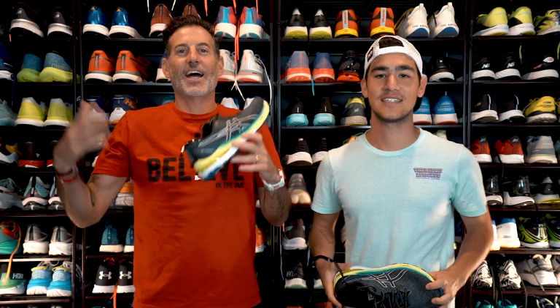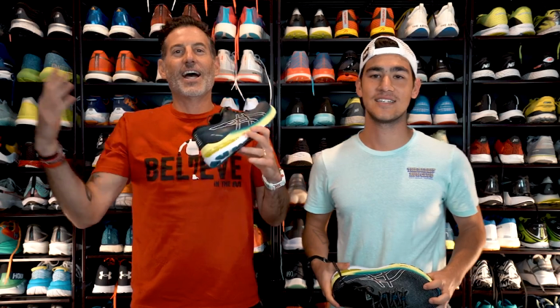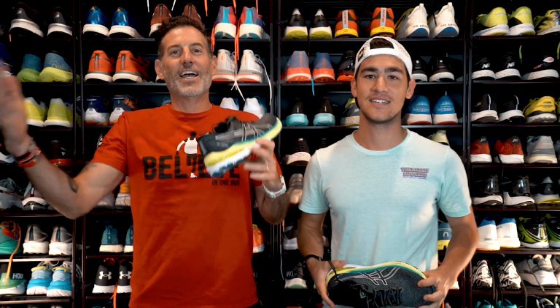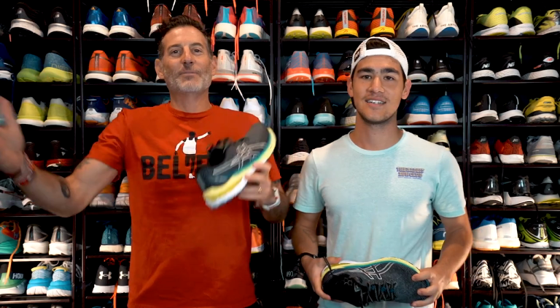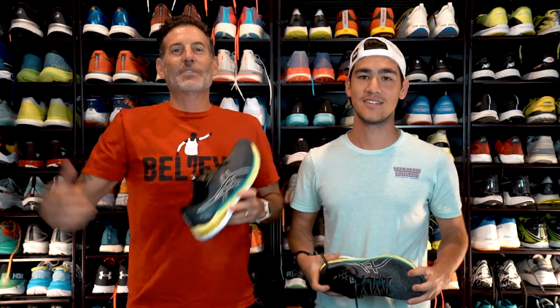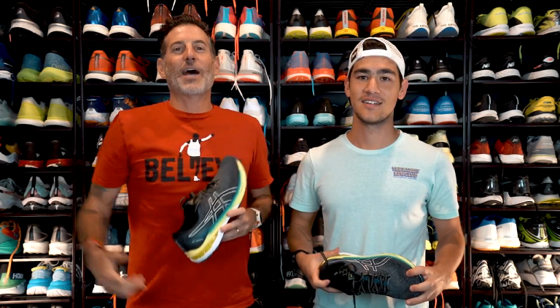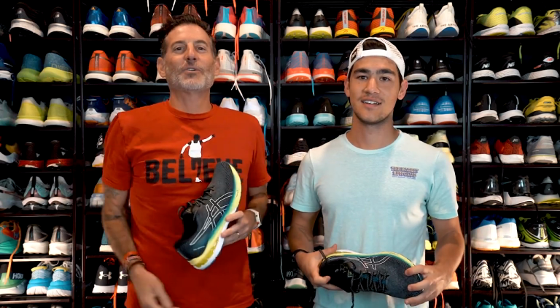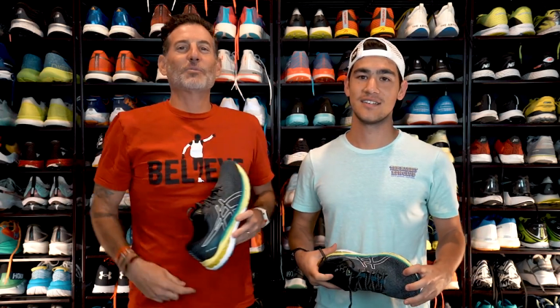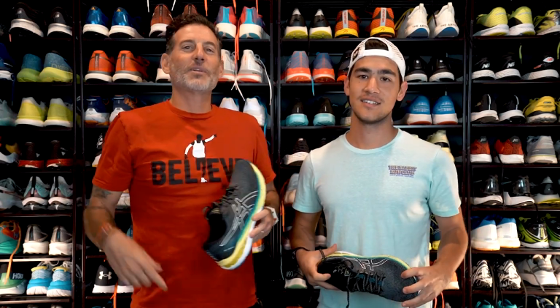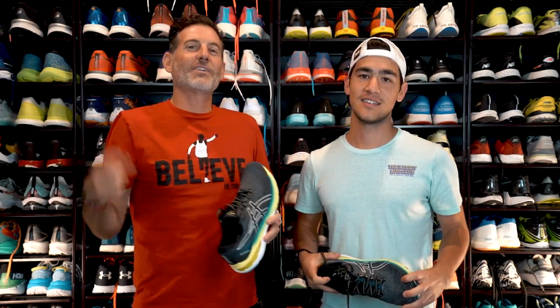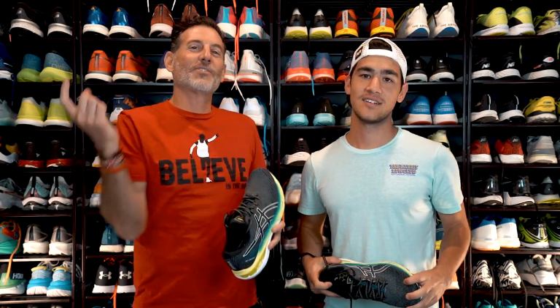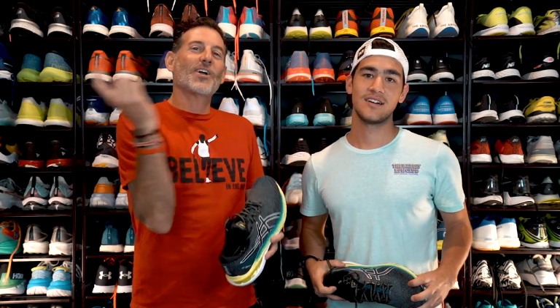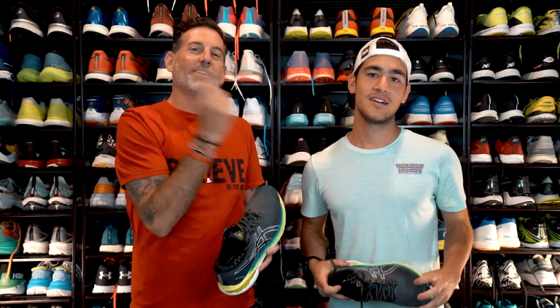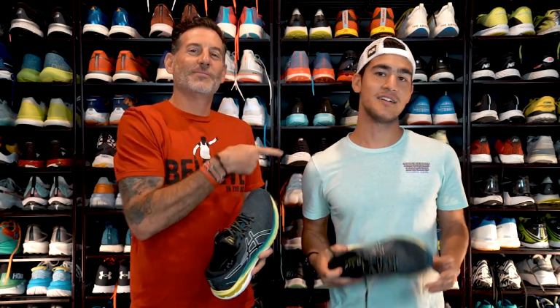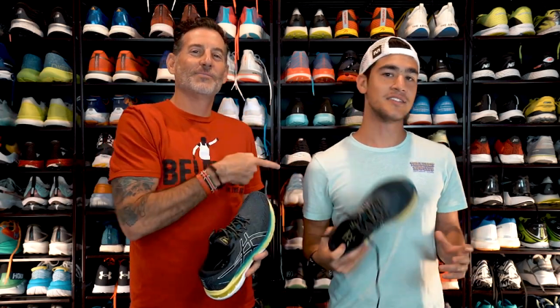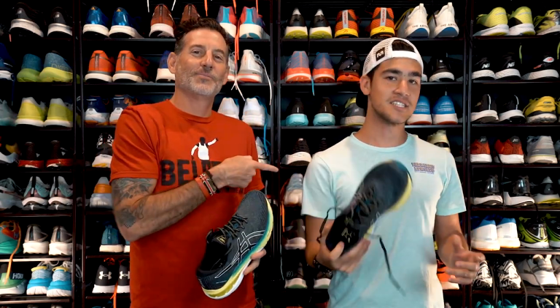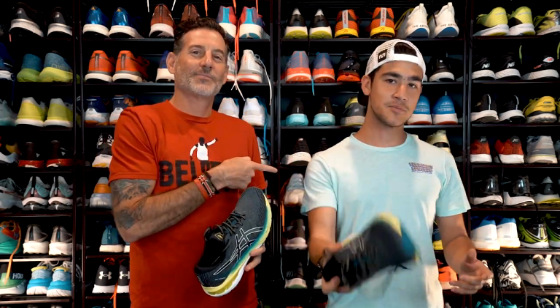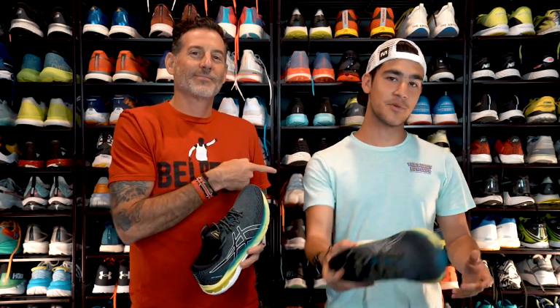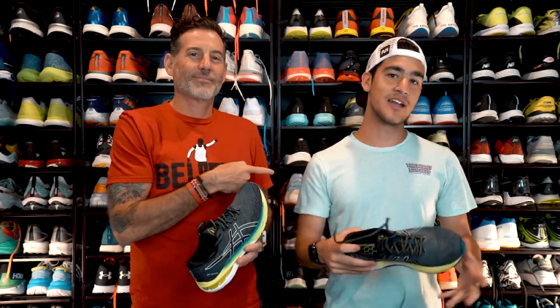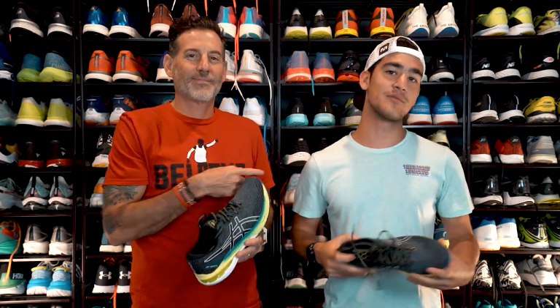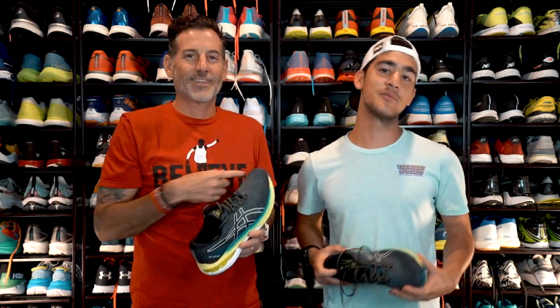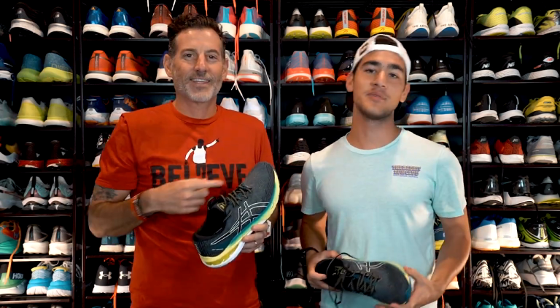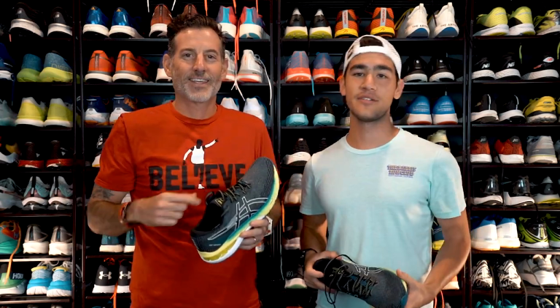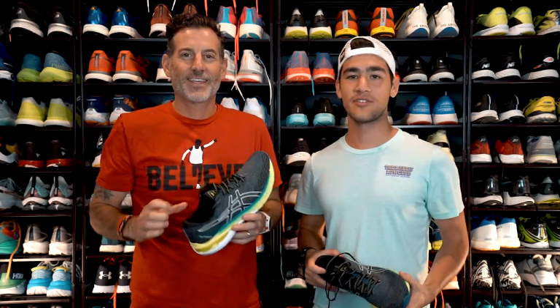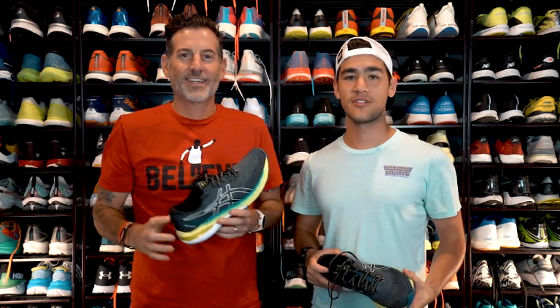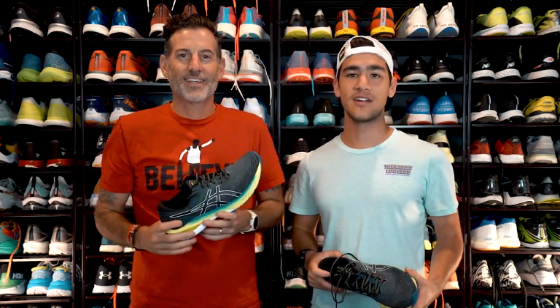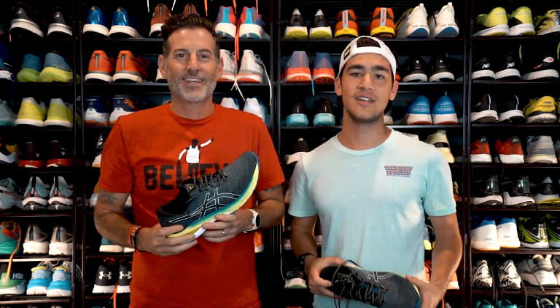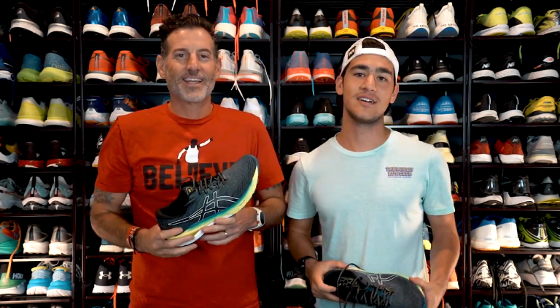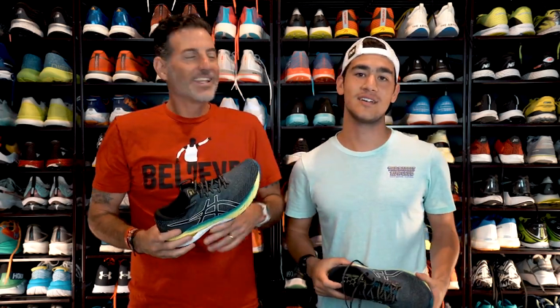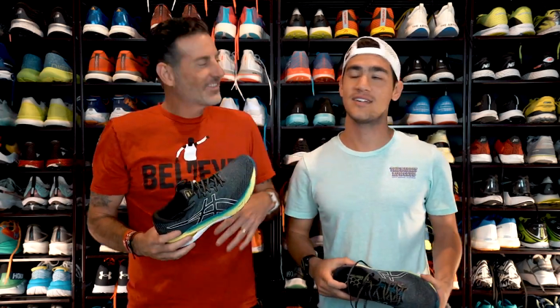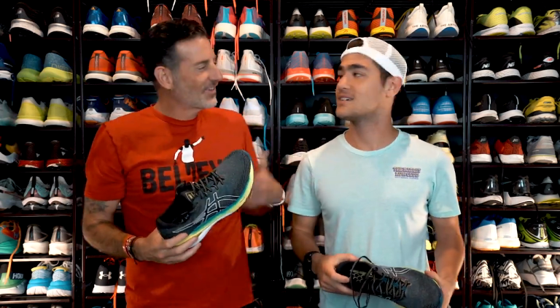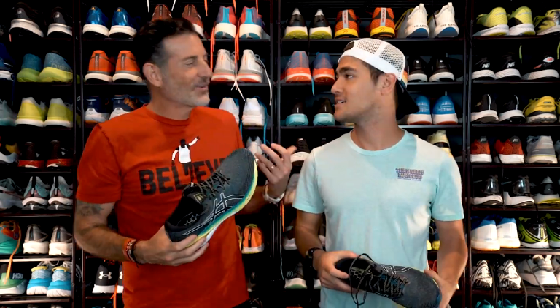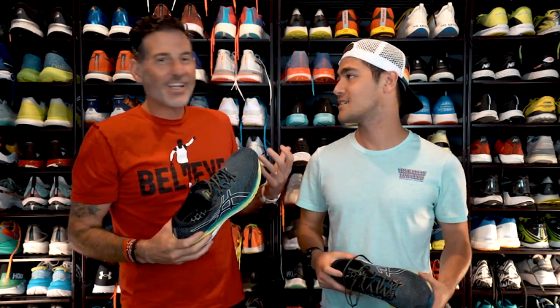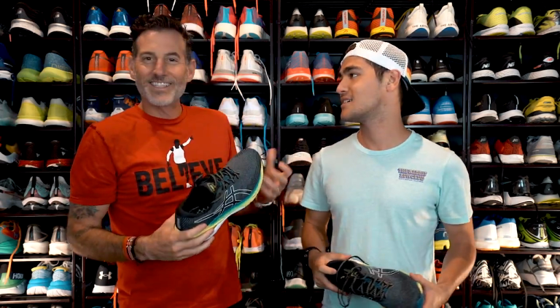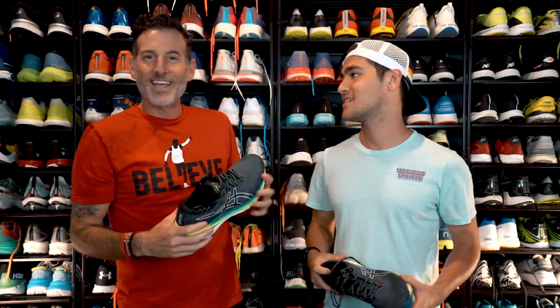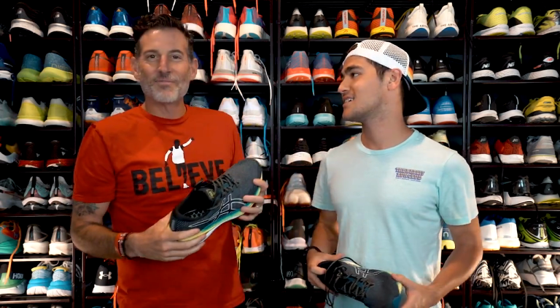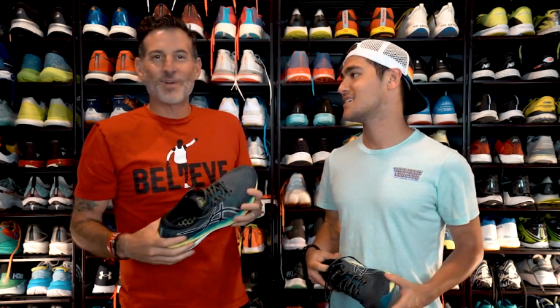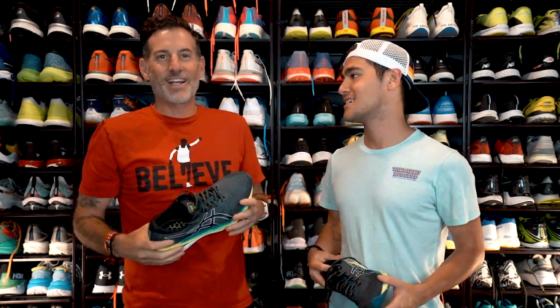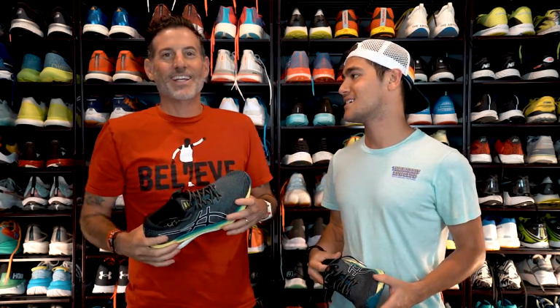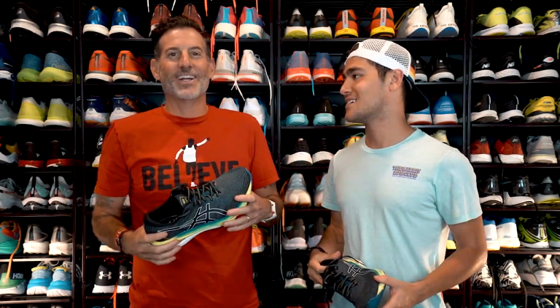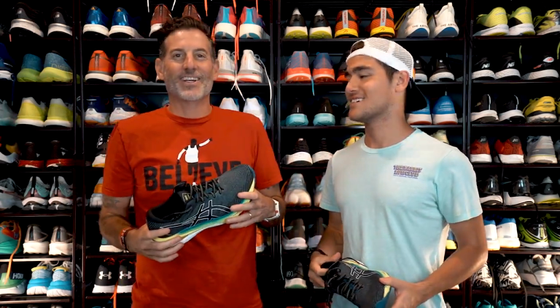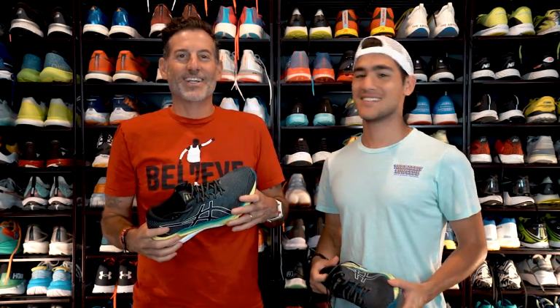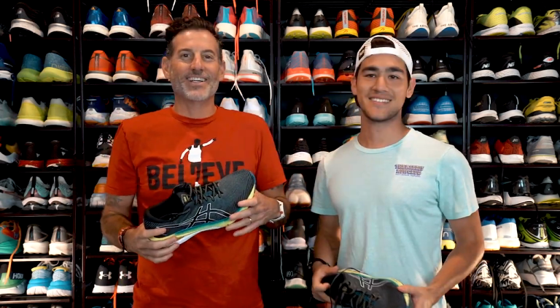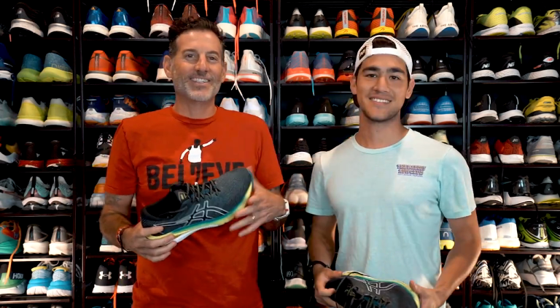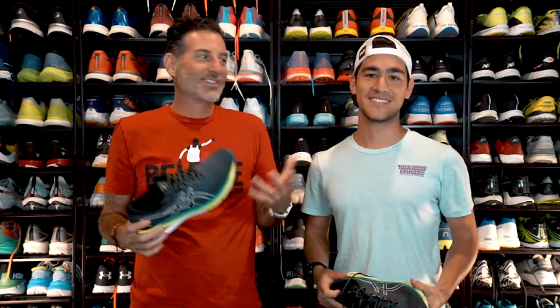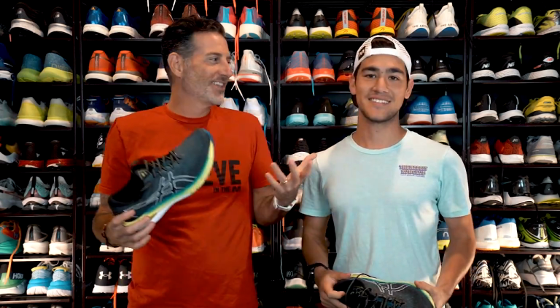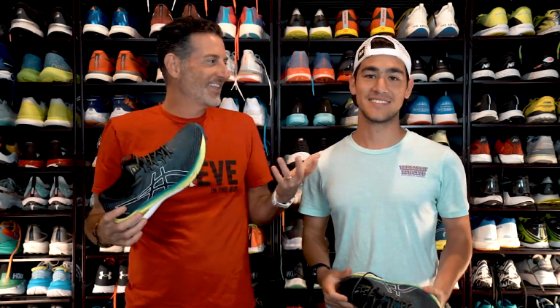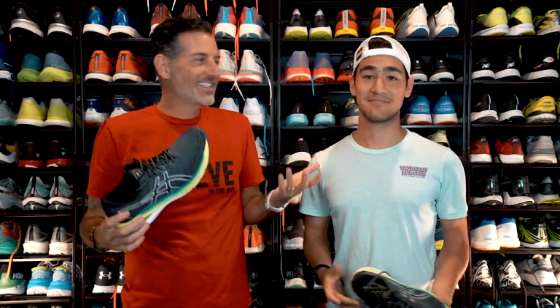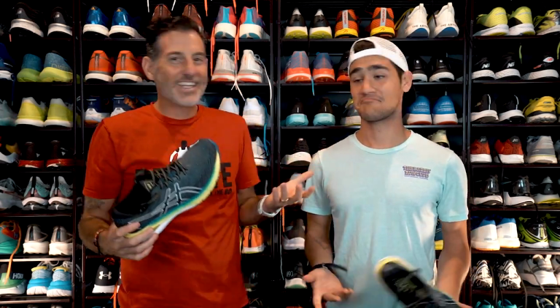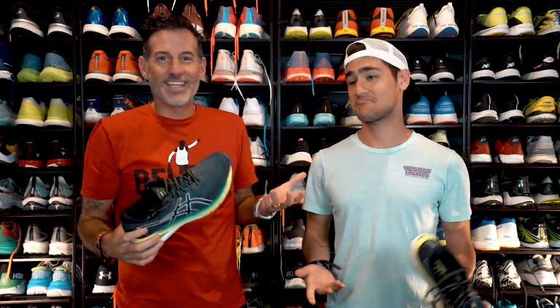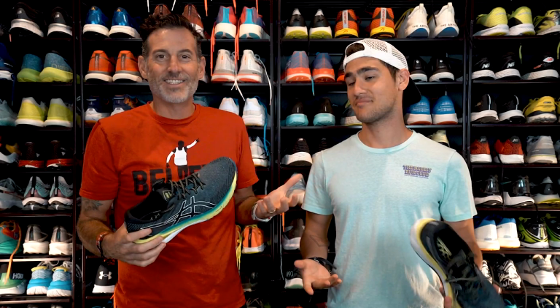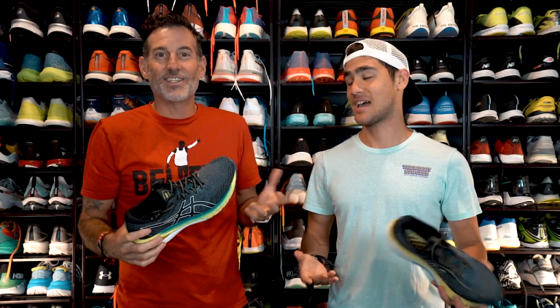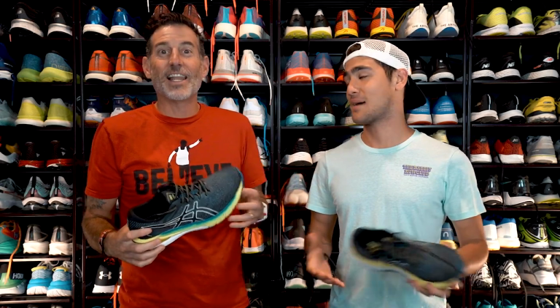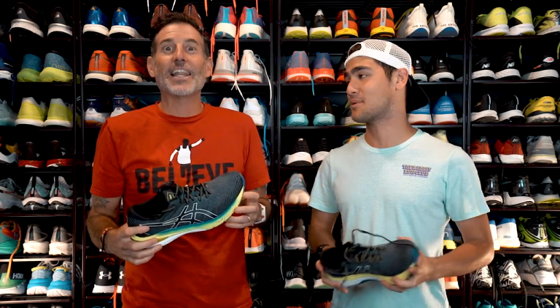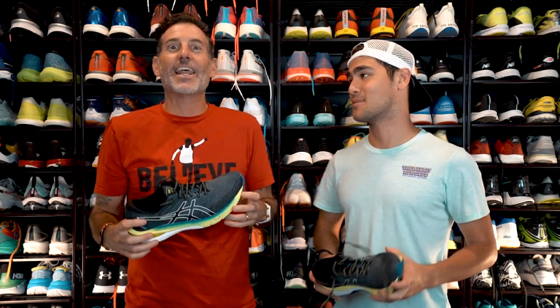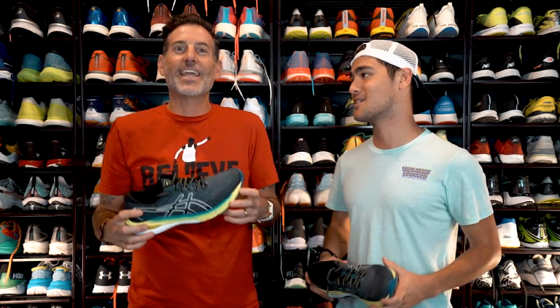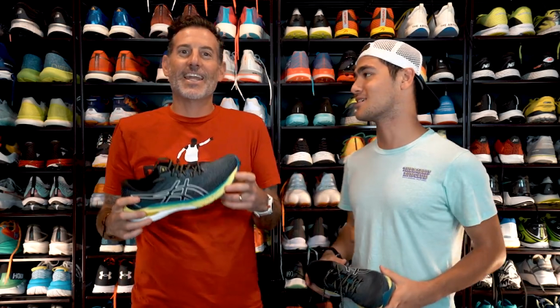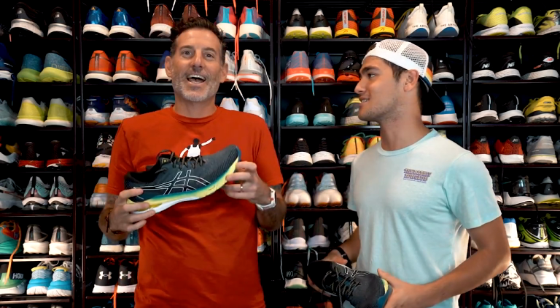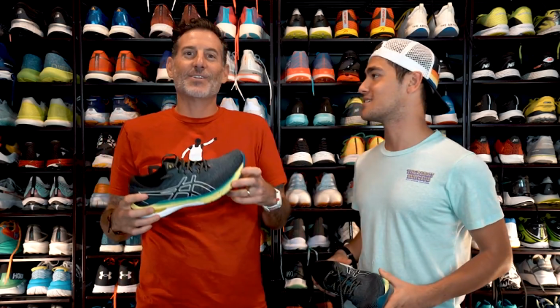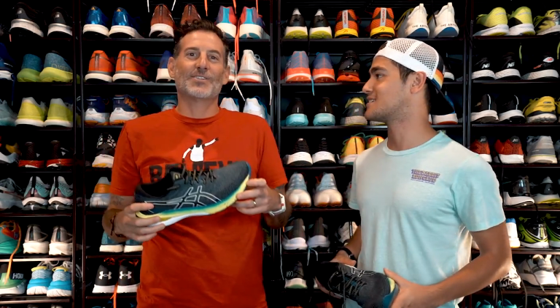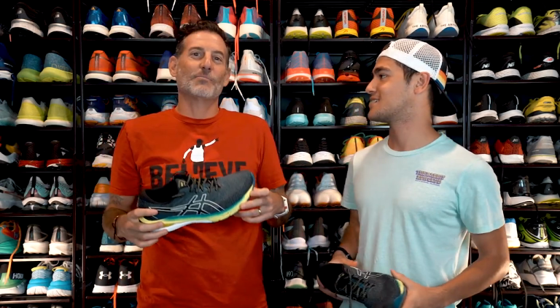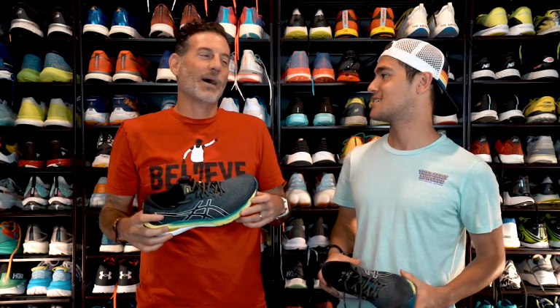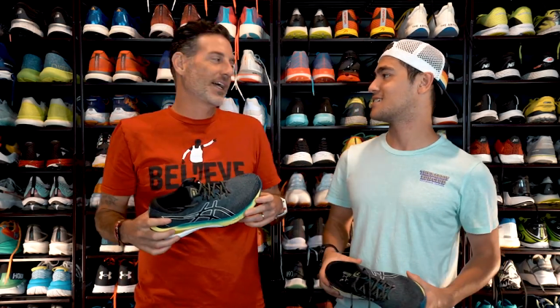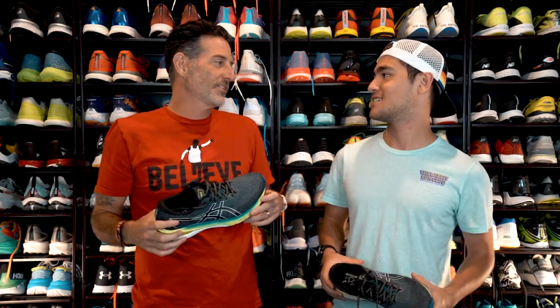Hi, I'm Thomas with Believe in the Run, and this is Brandon with Believe in the Run. So nice to have Brandon here because this kid's laying out some miles.